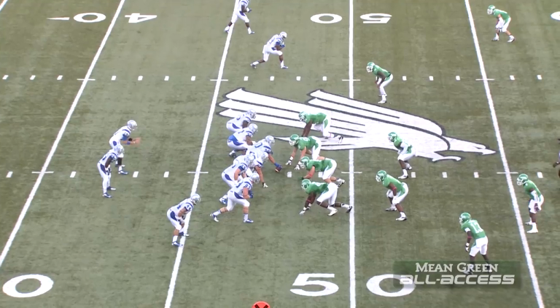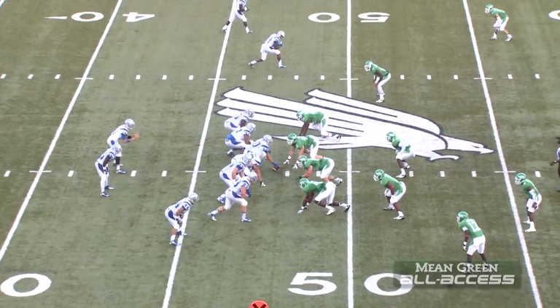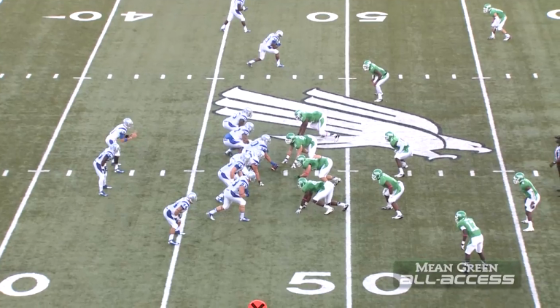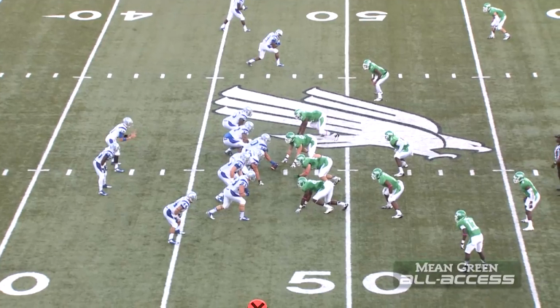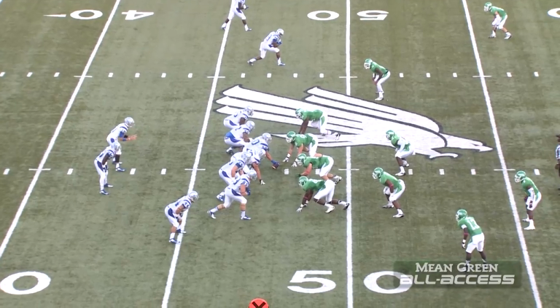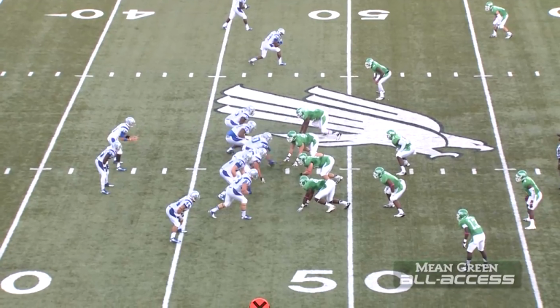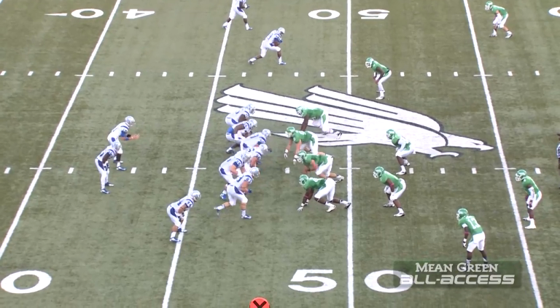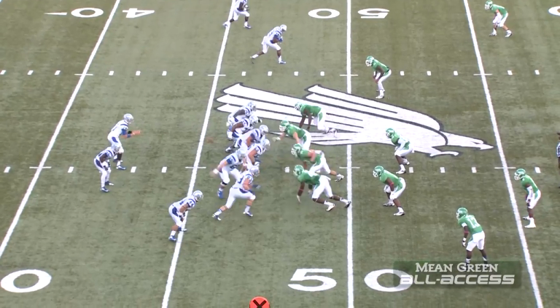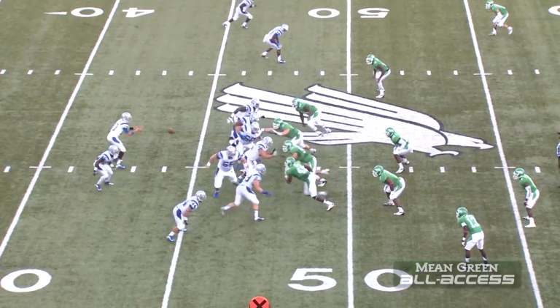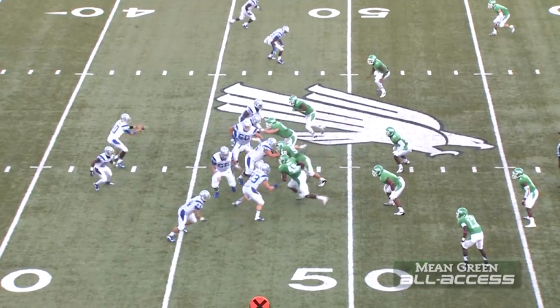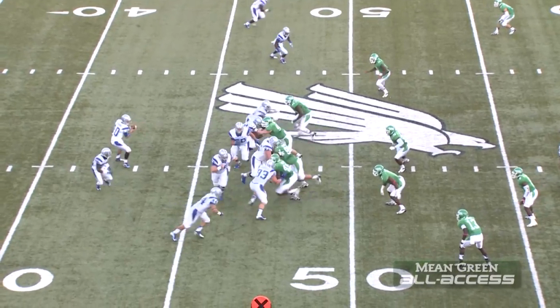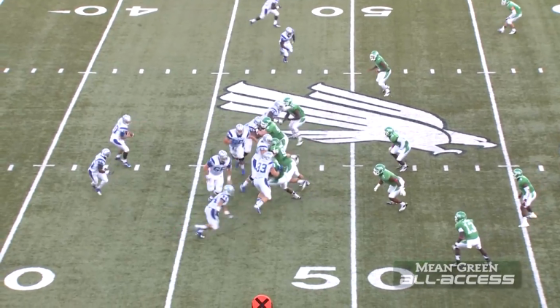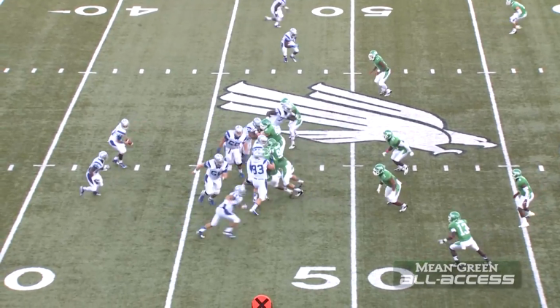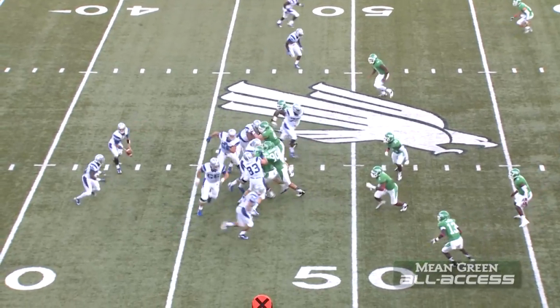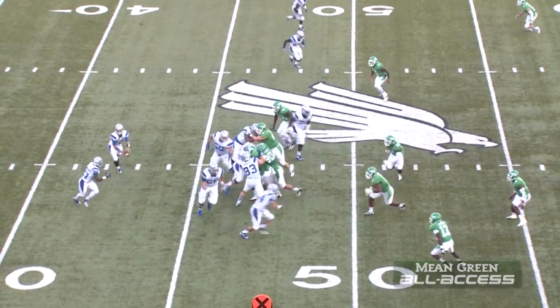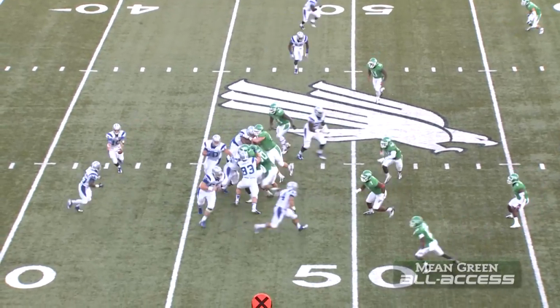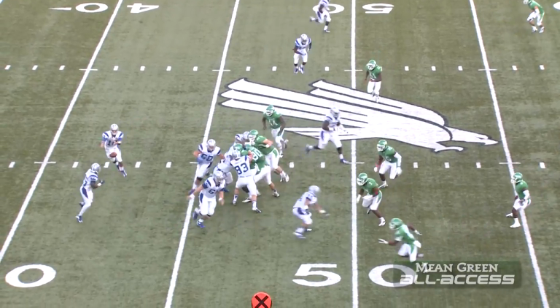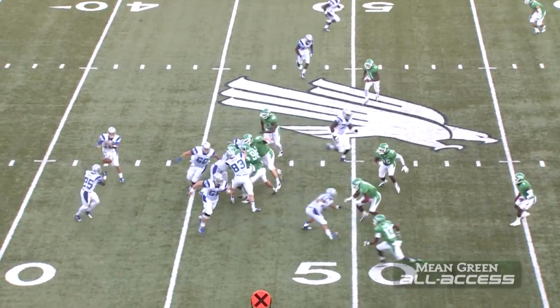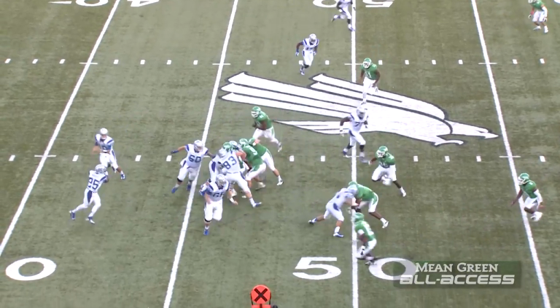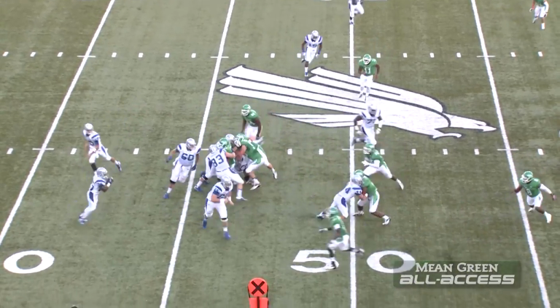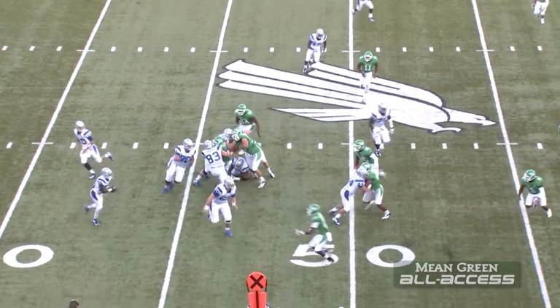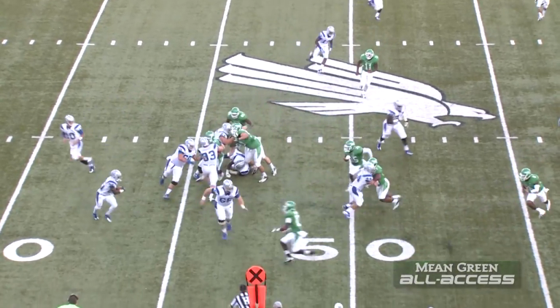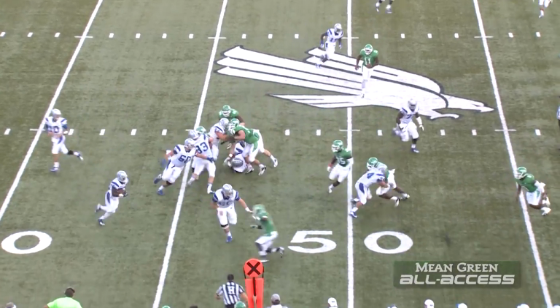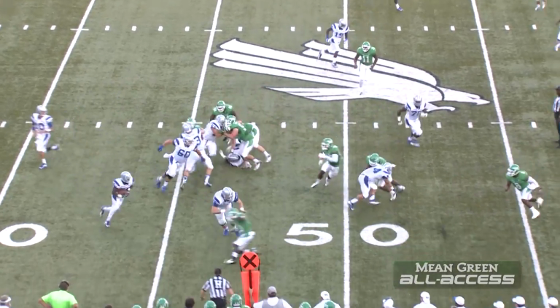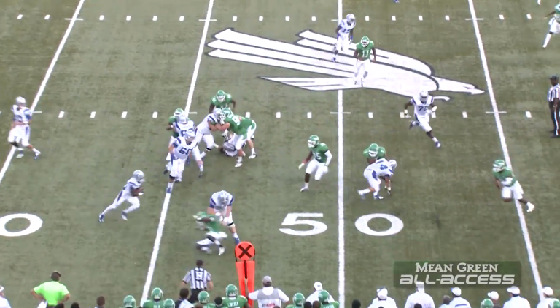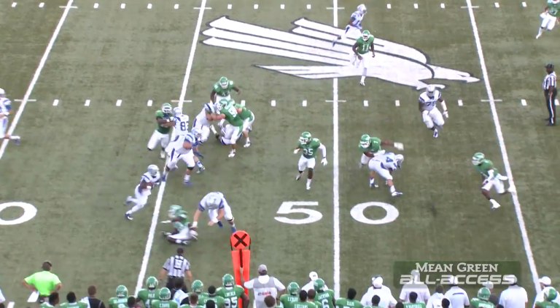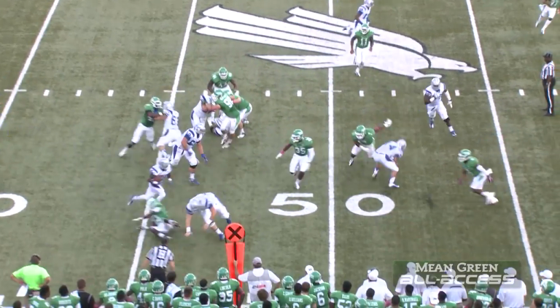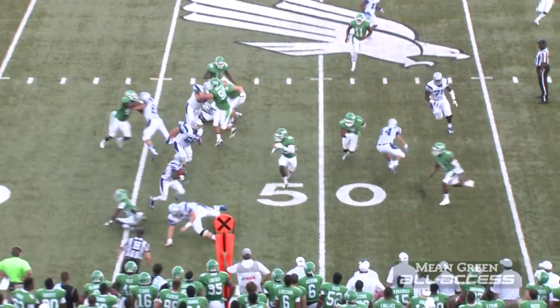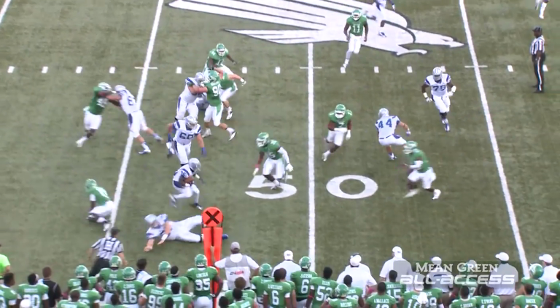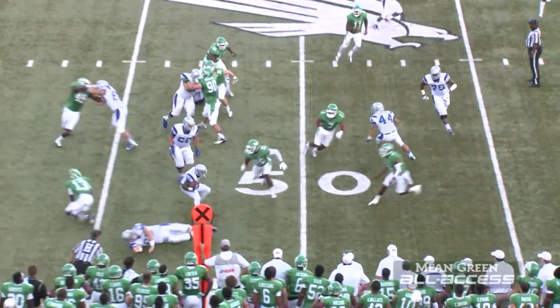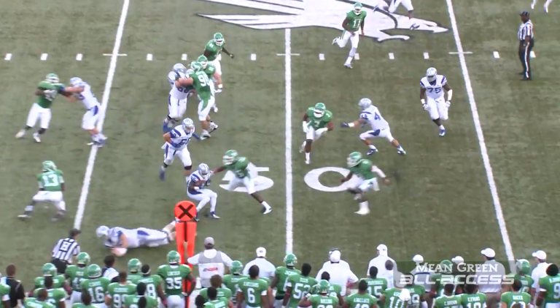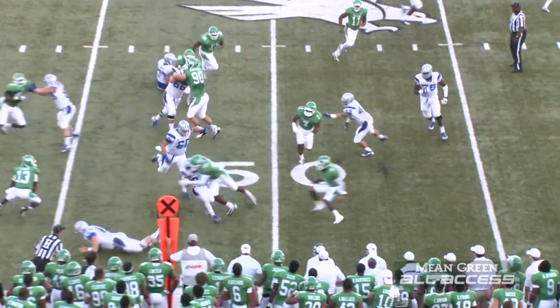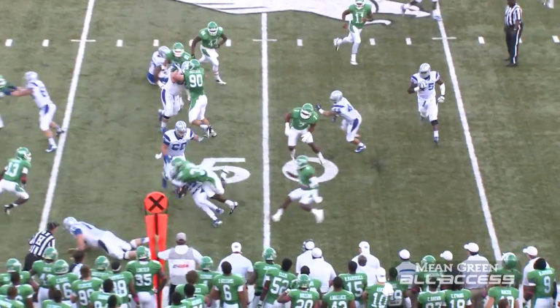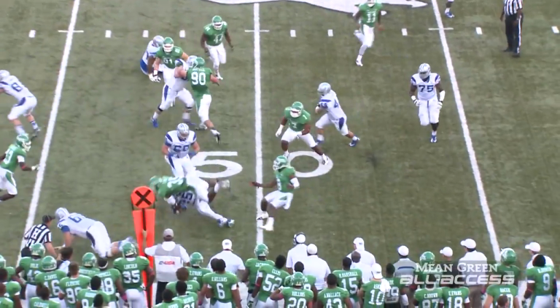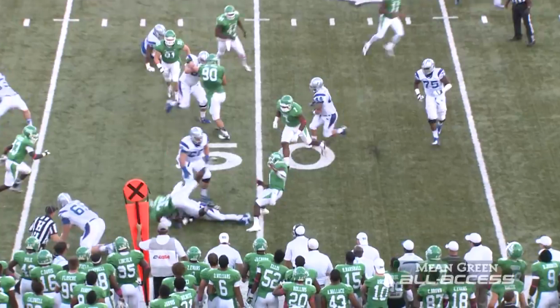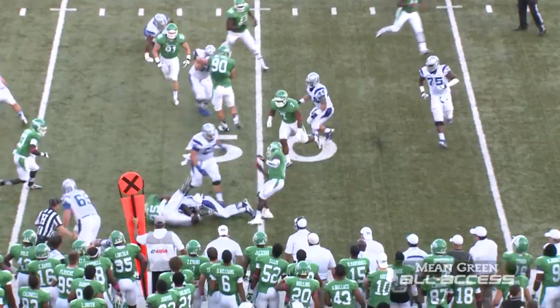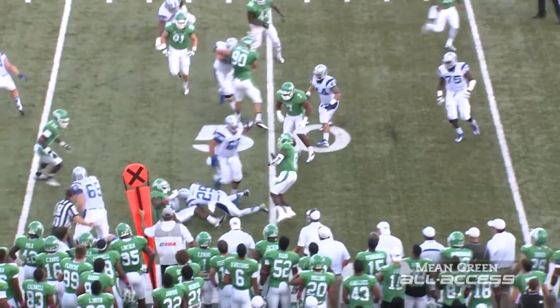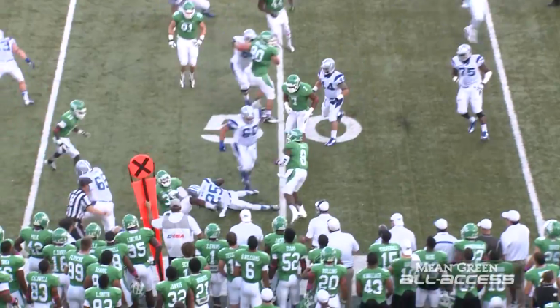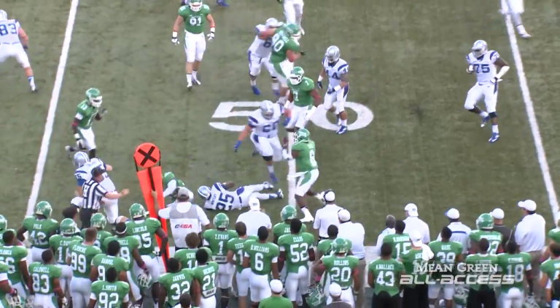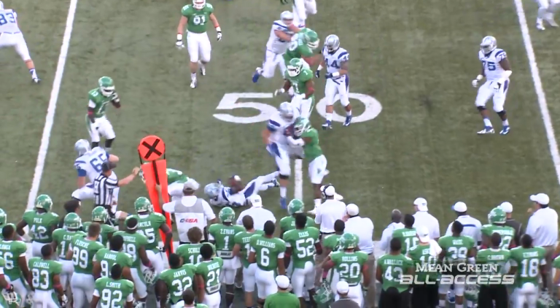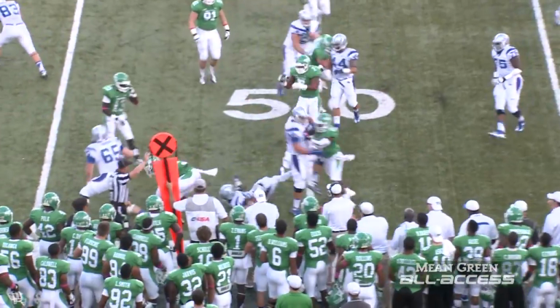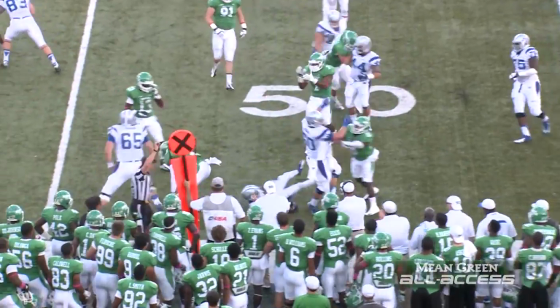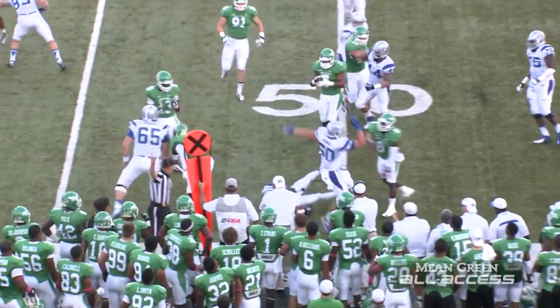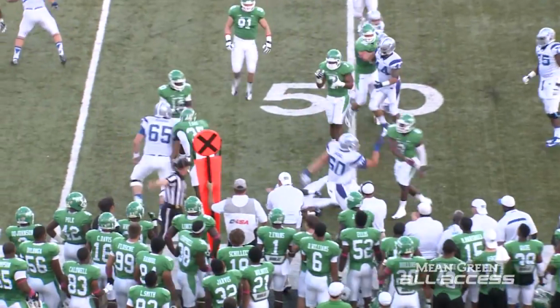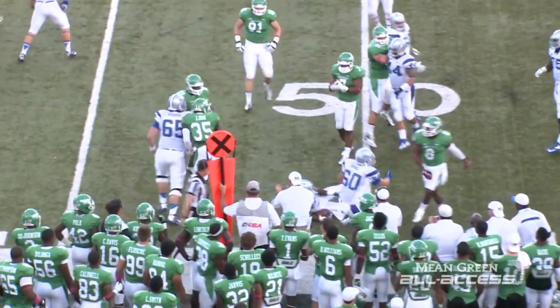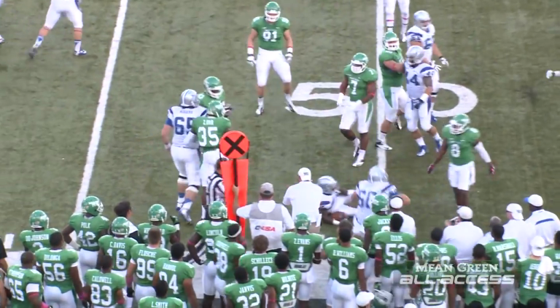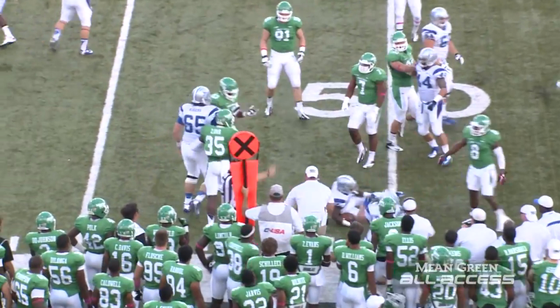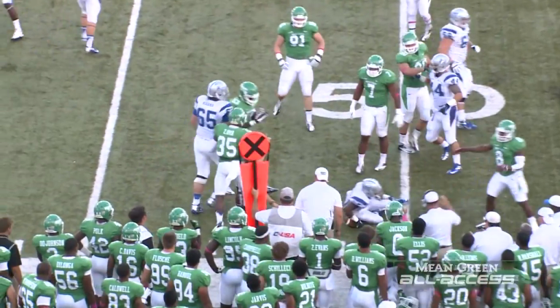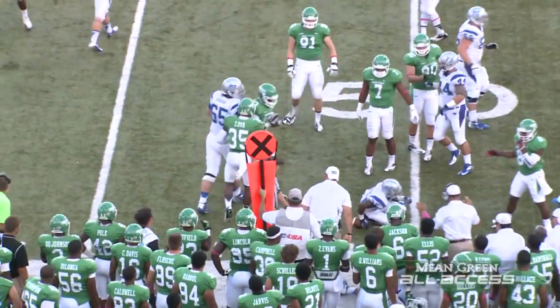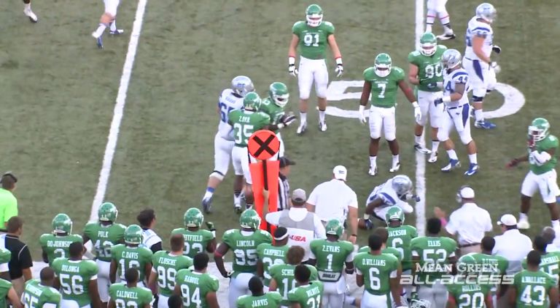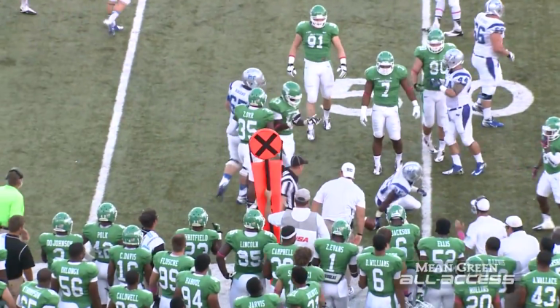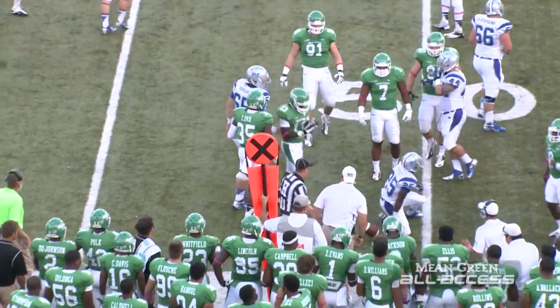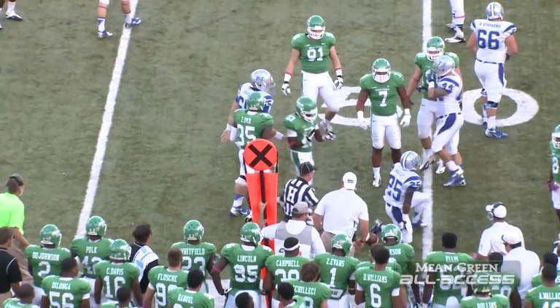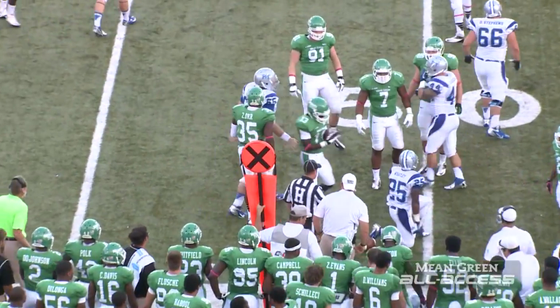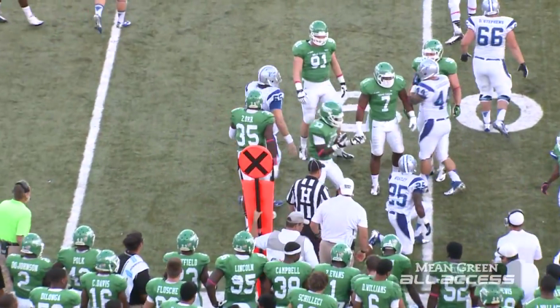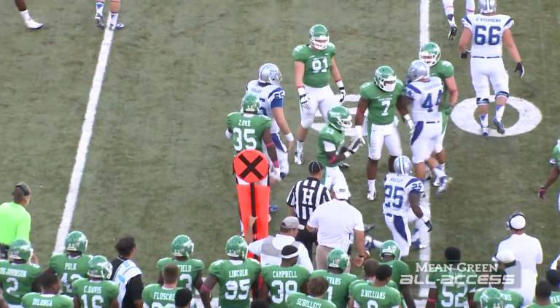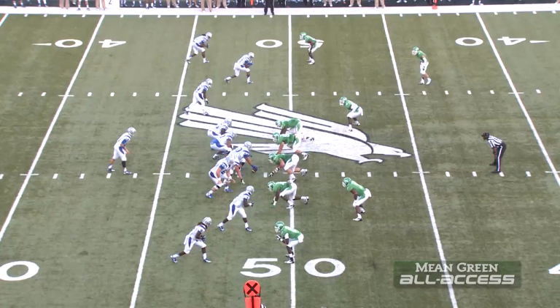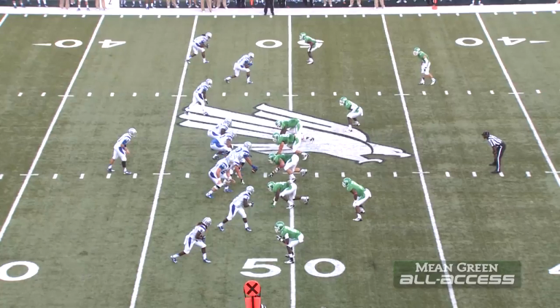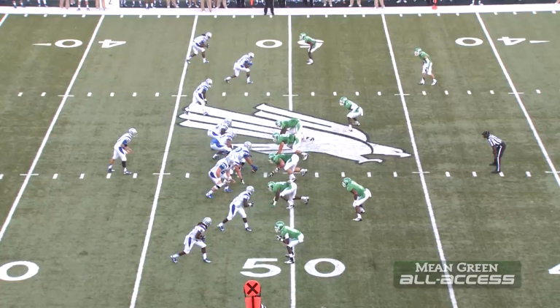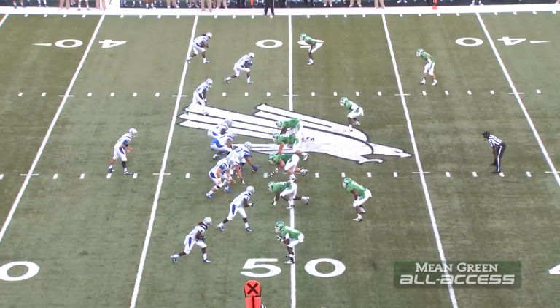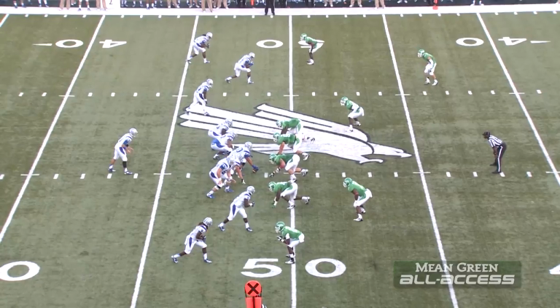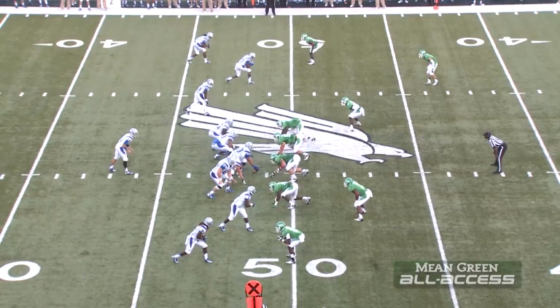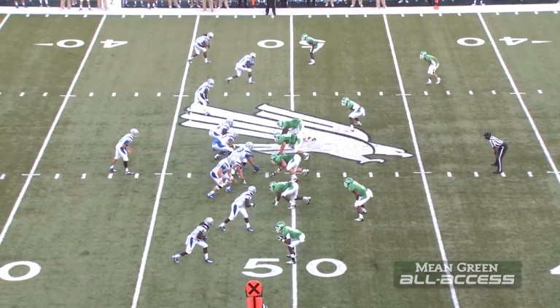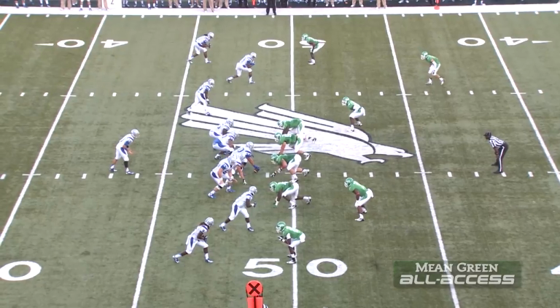Hunter Rogers at right tackle. First and ten, Middle Tennessee from their 47, pitch out right, and Jordan gets taken apart by Zach Orr from their 49.